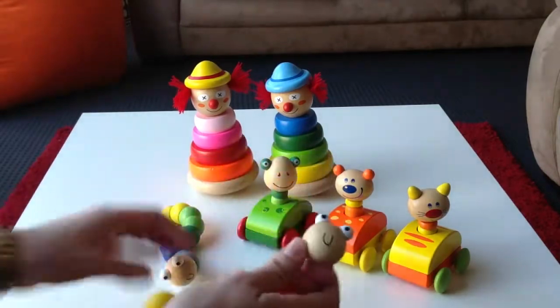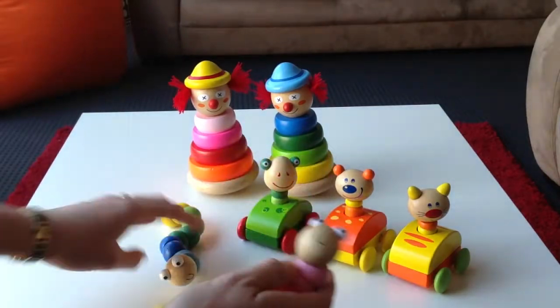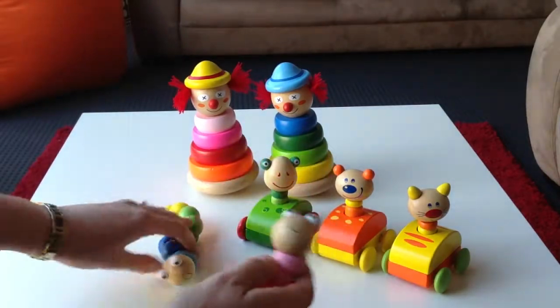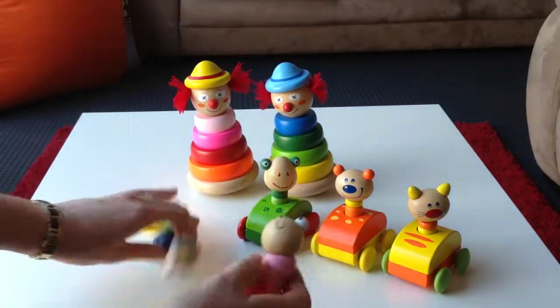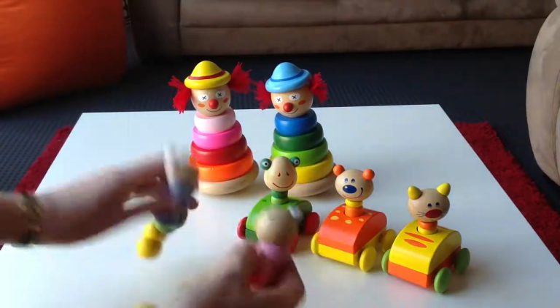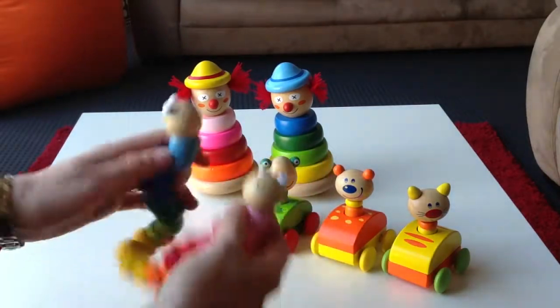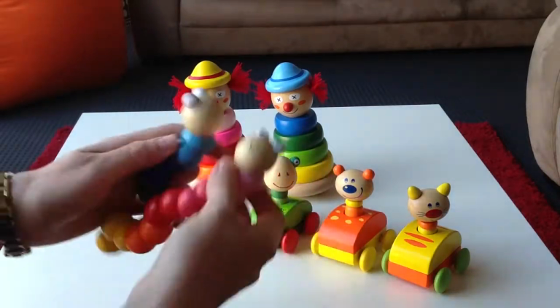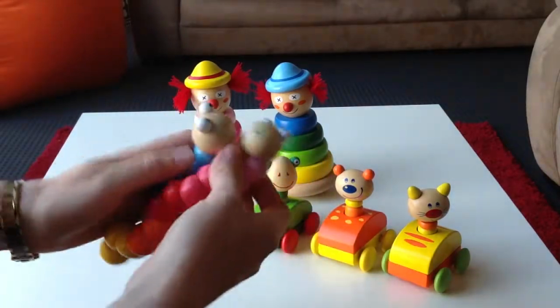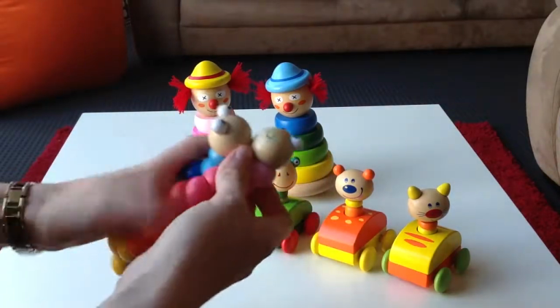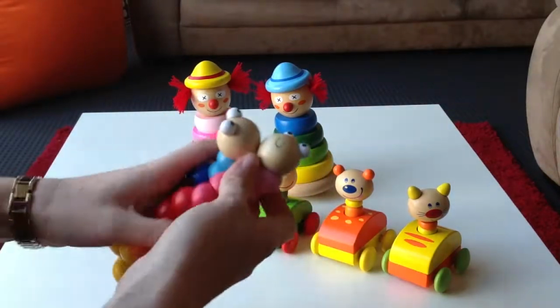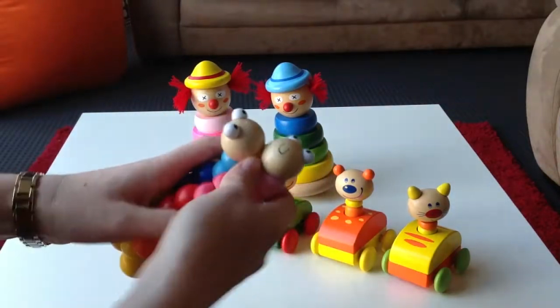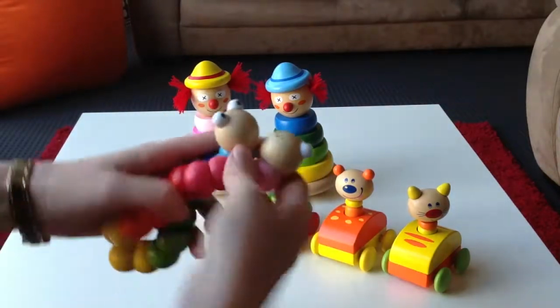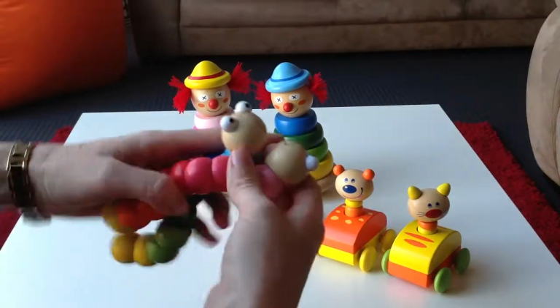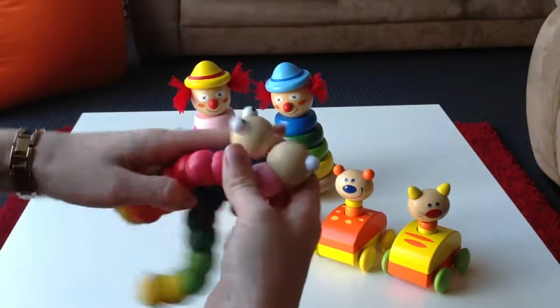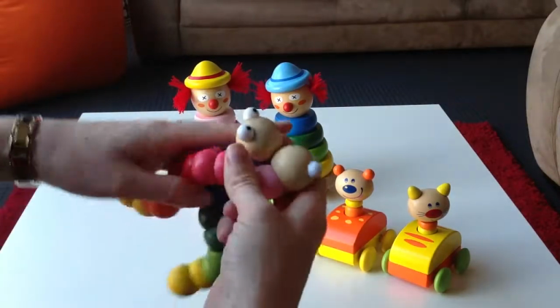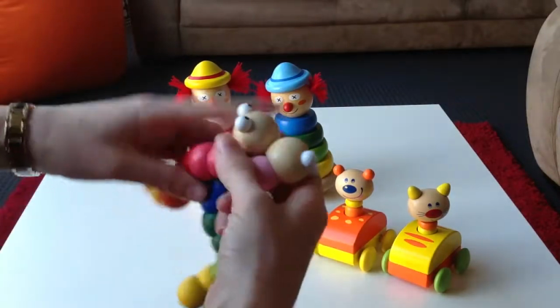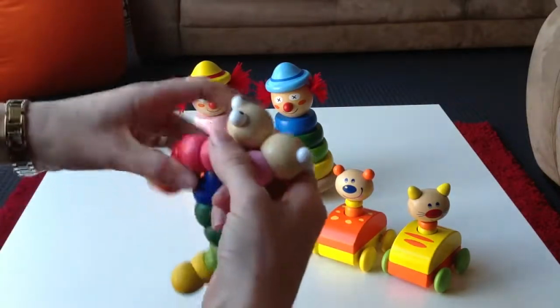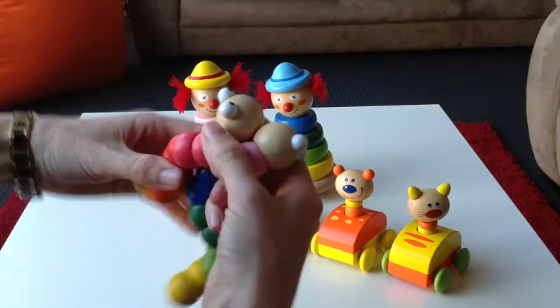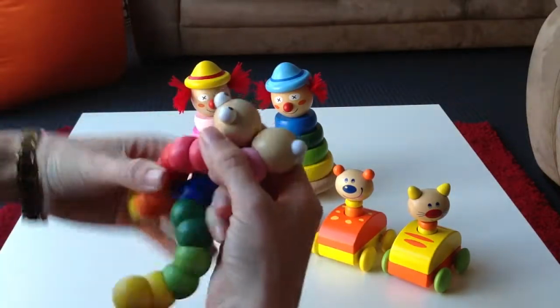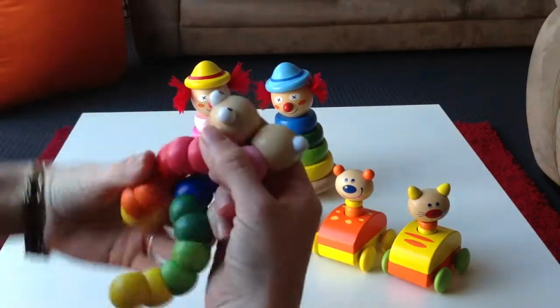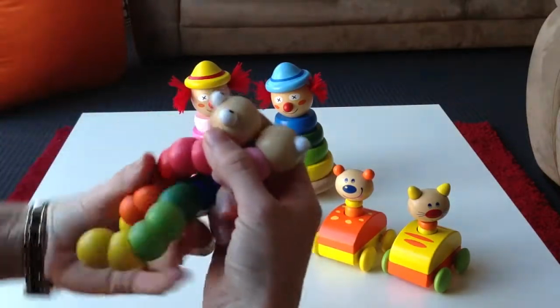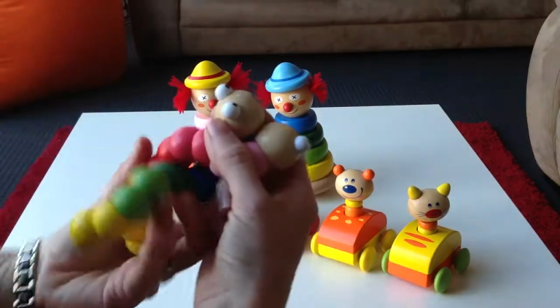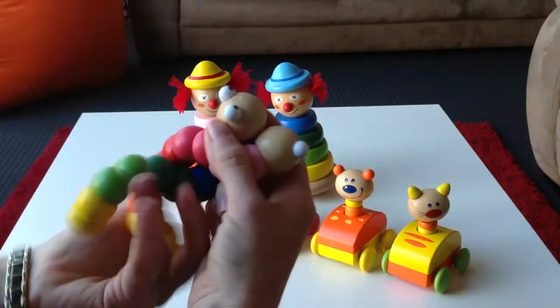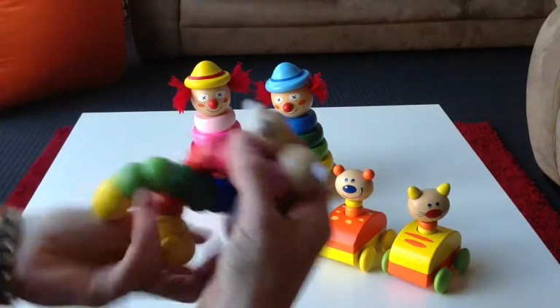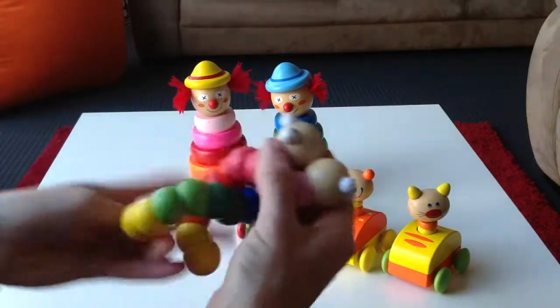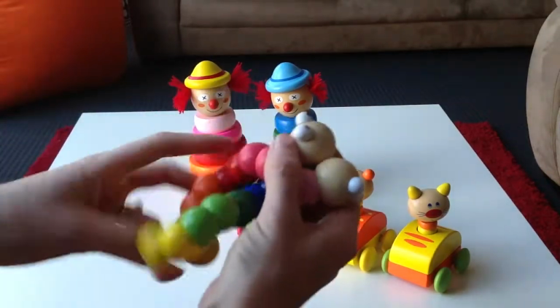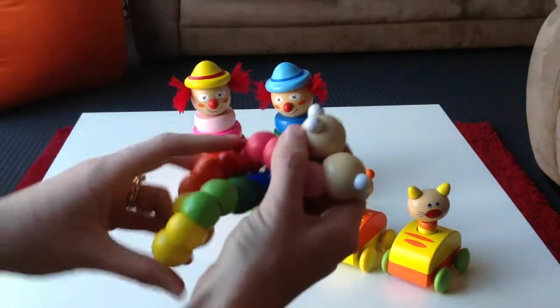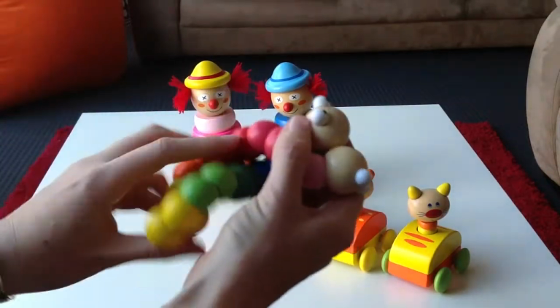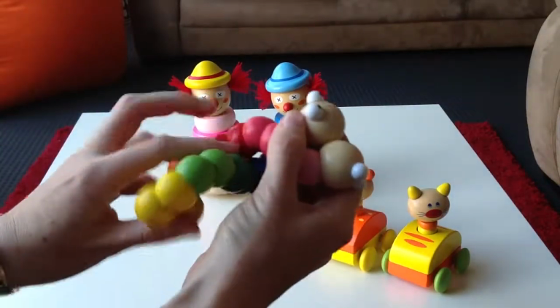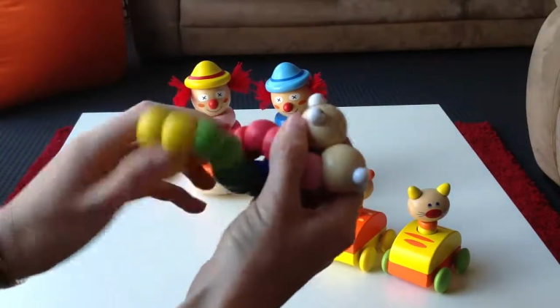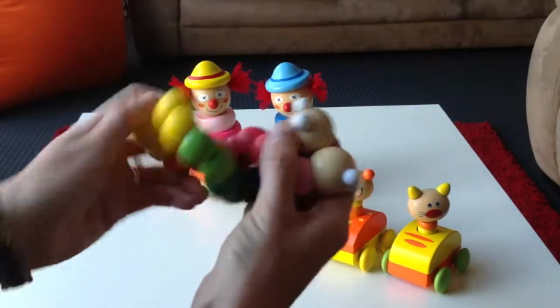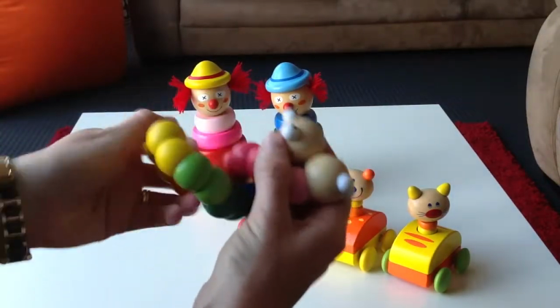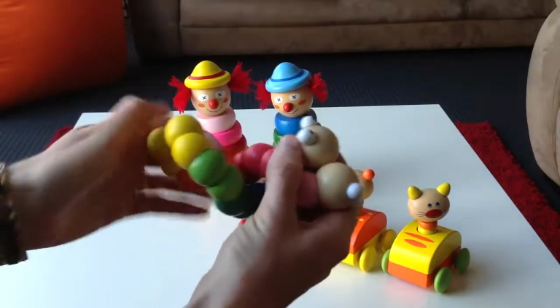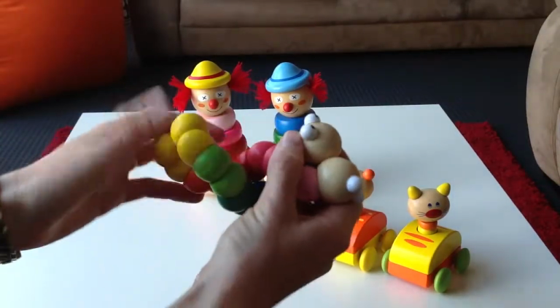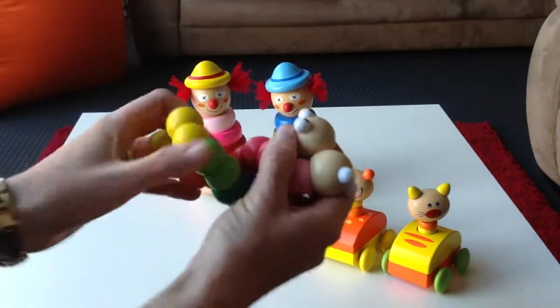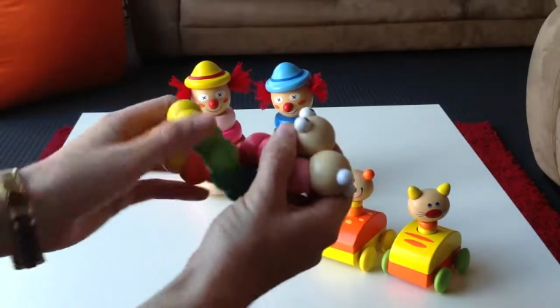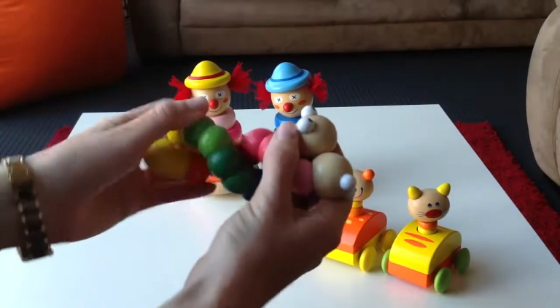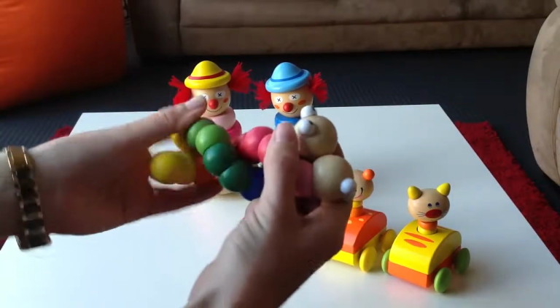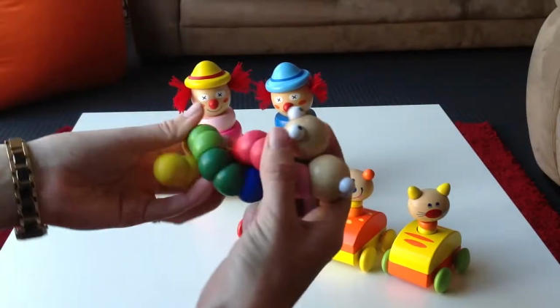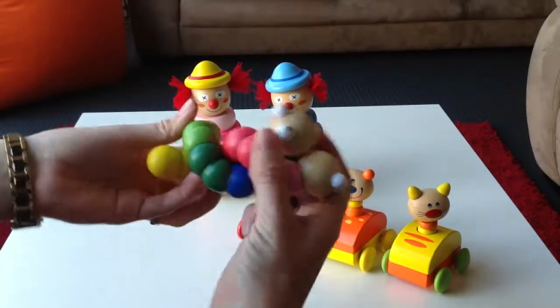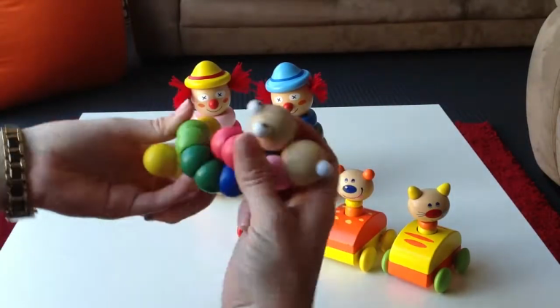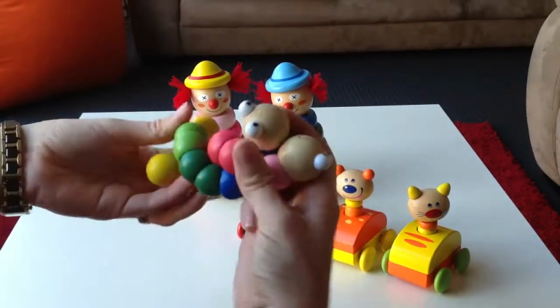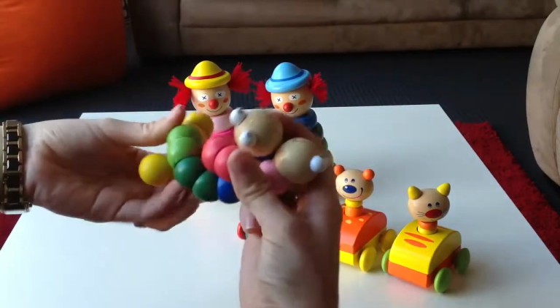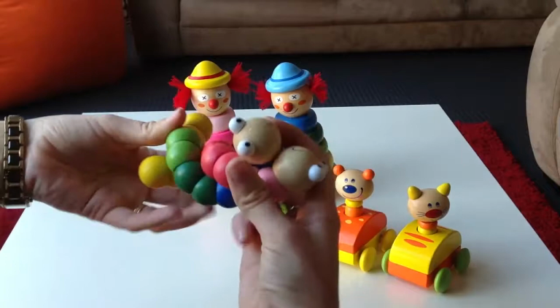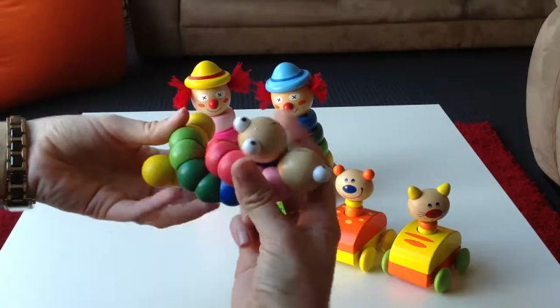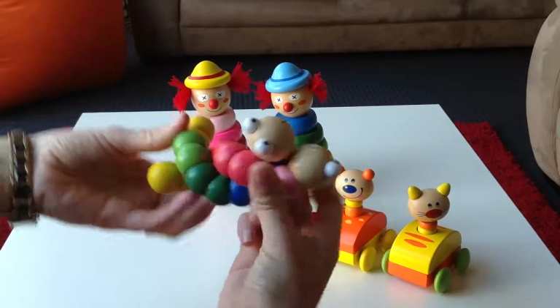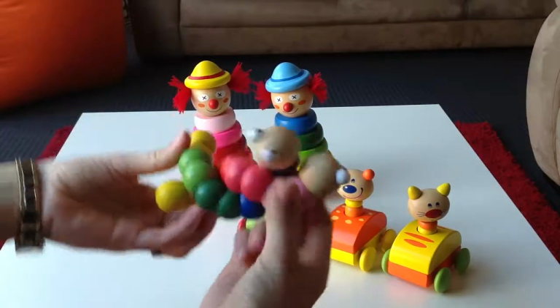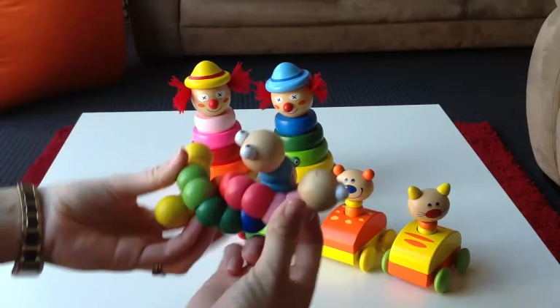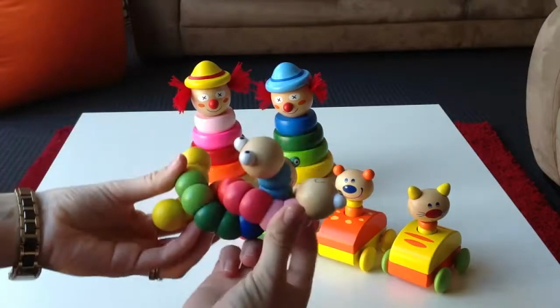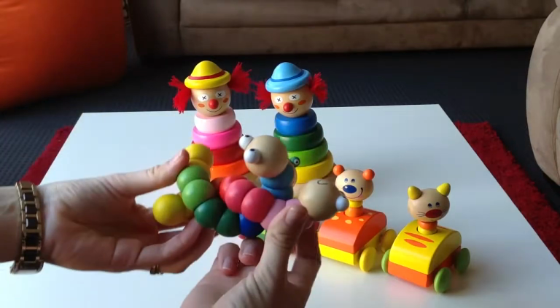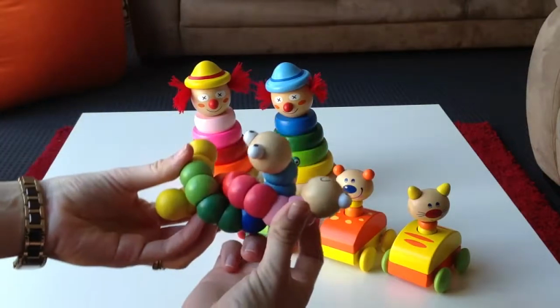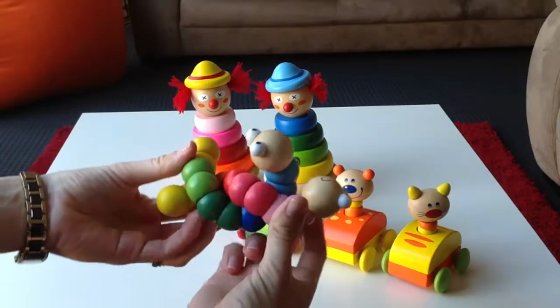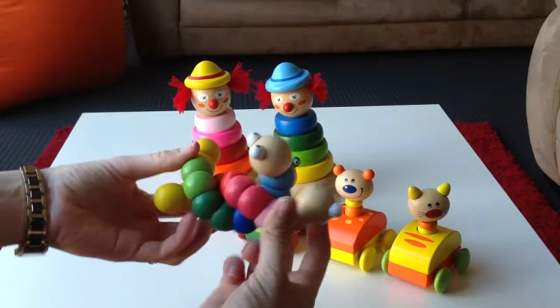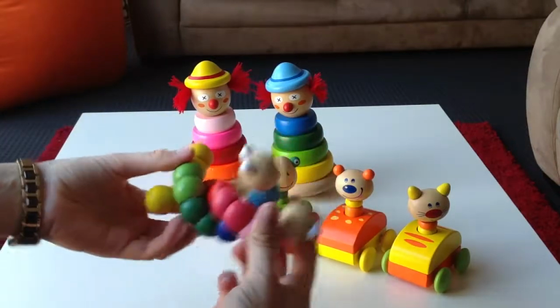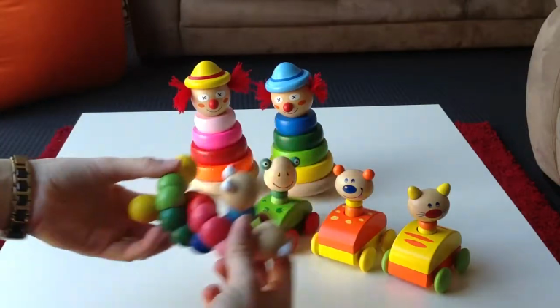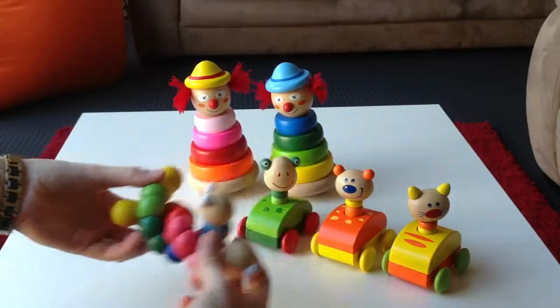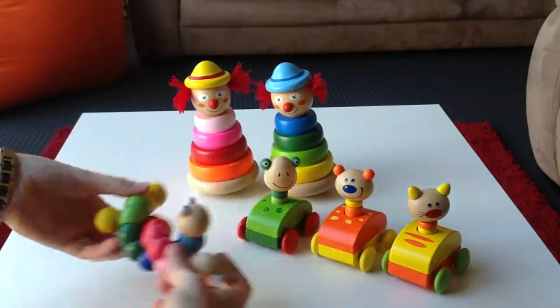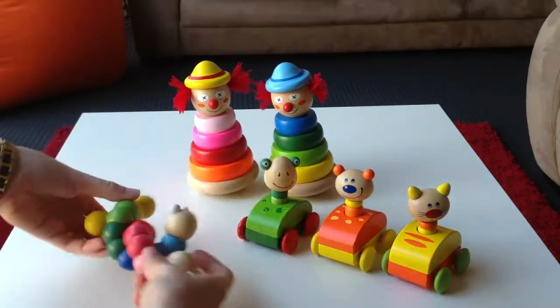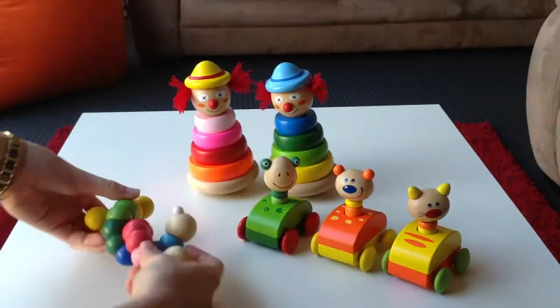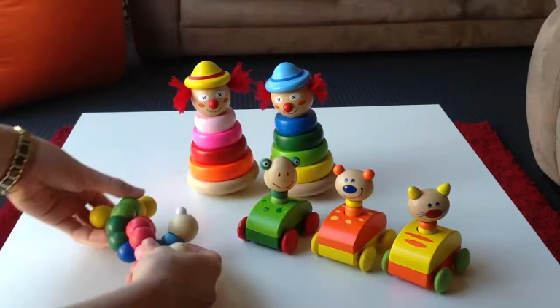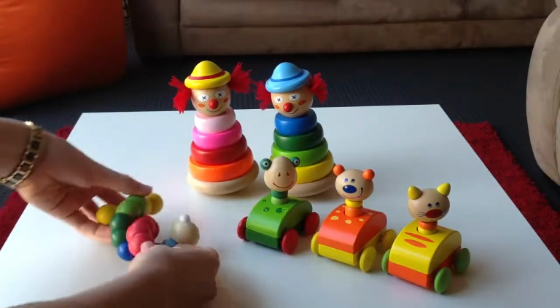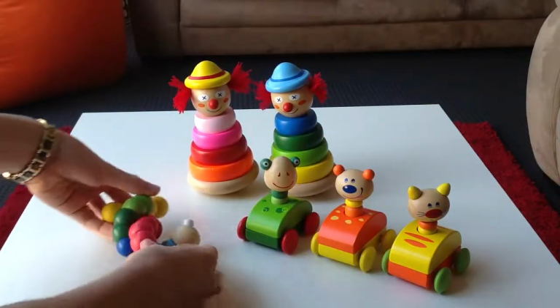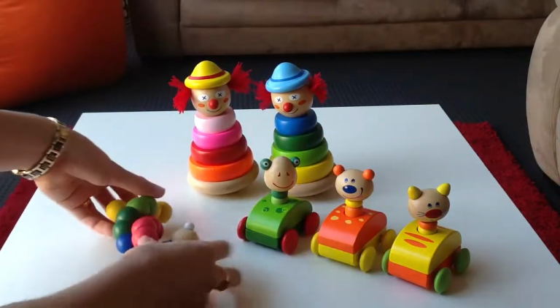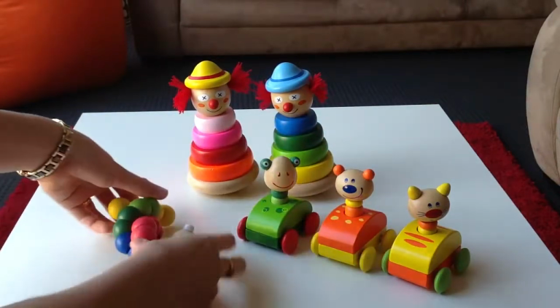If you buy two and decide to do it as a gift, they actually hug if you stick them together. There you go.